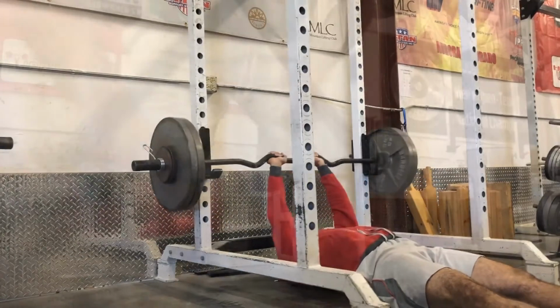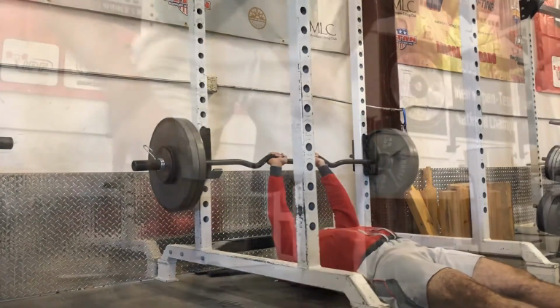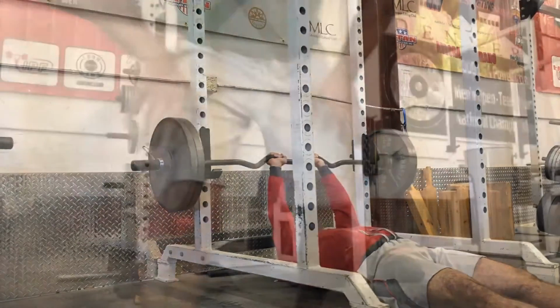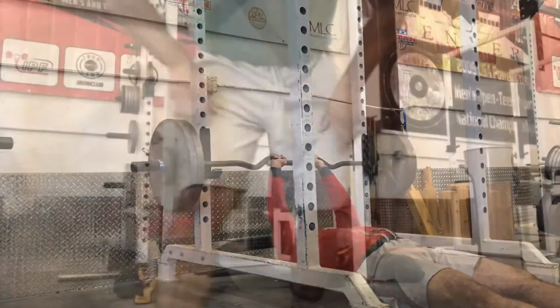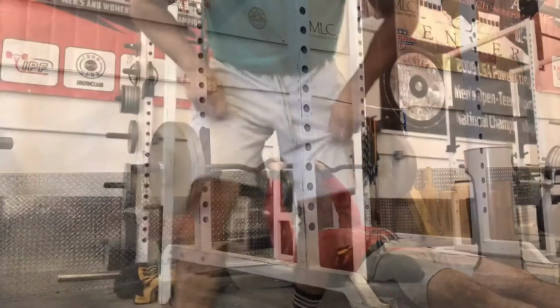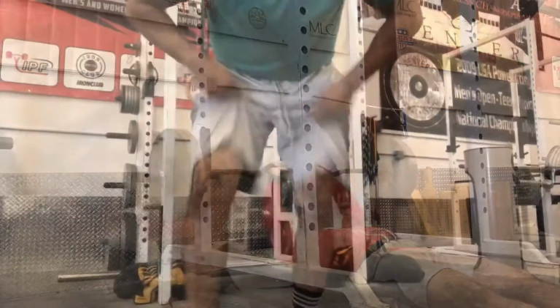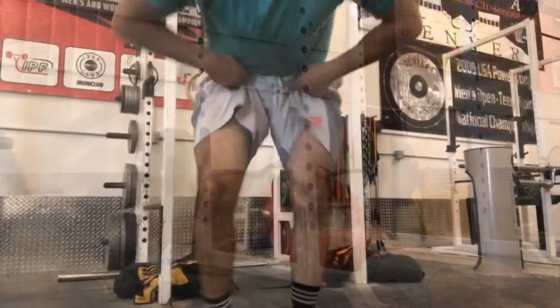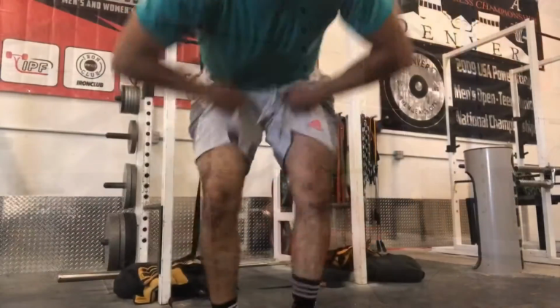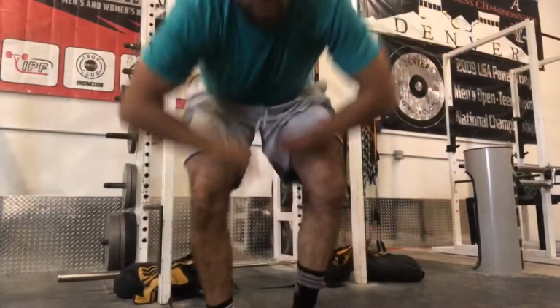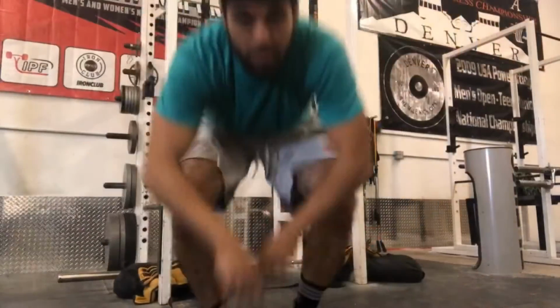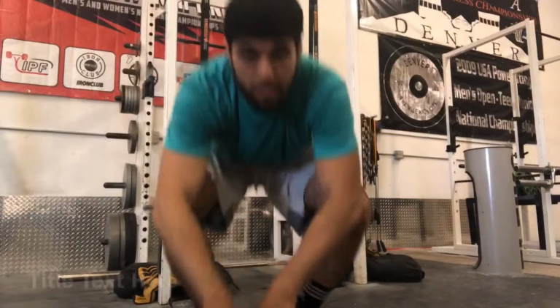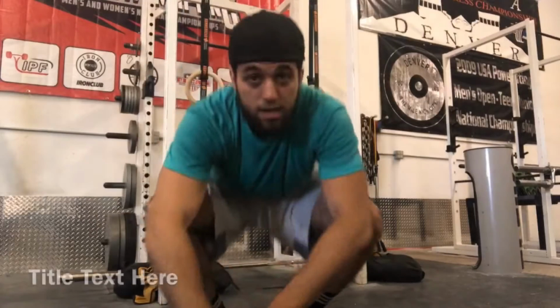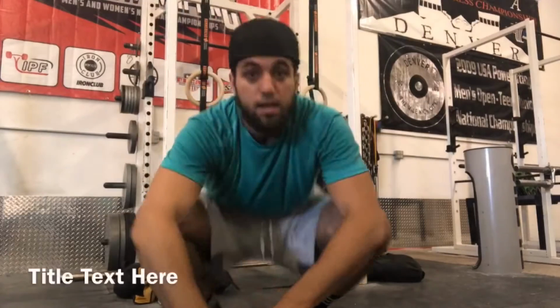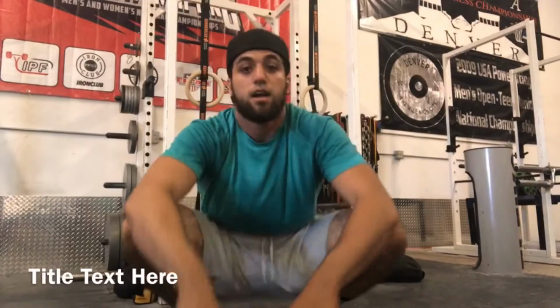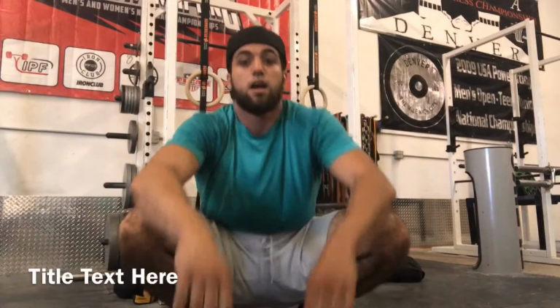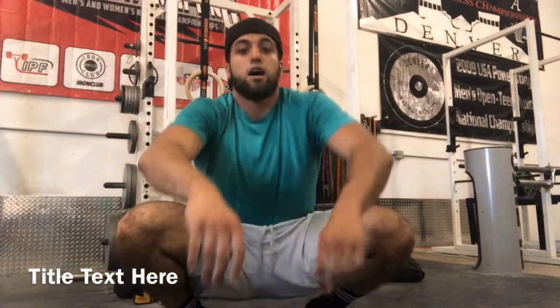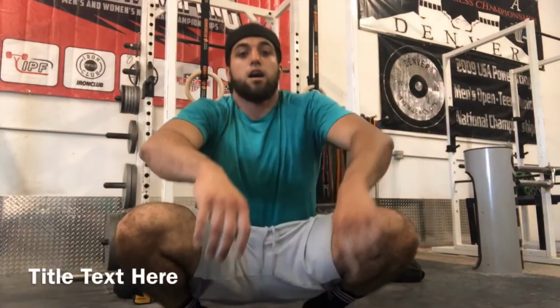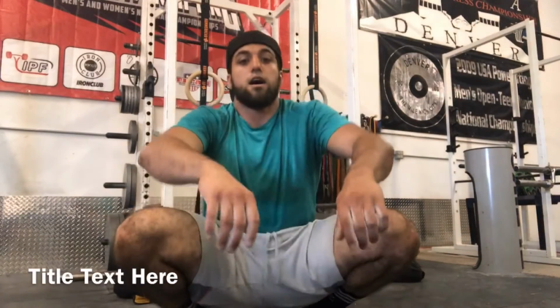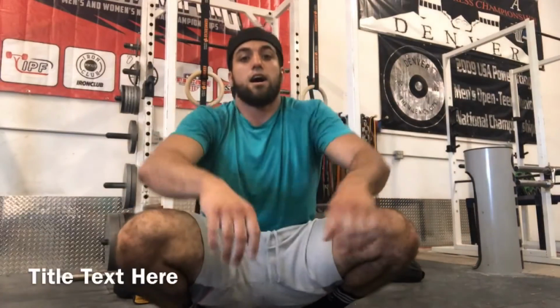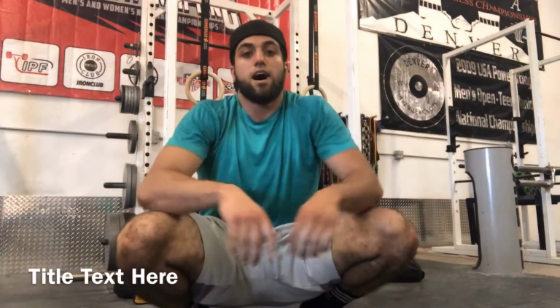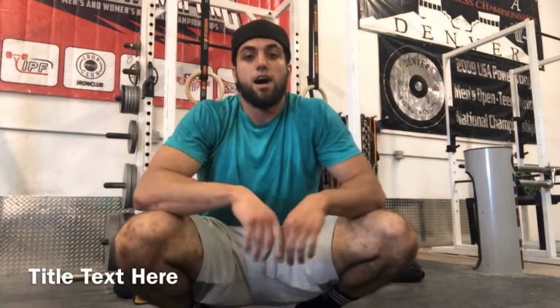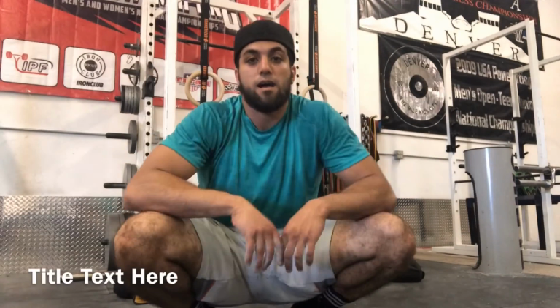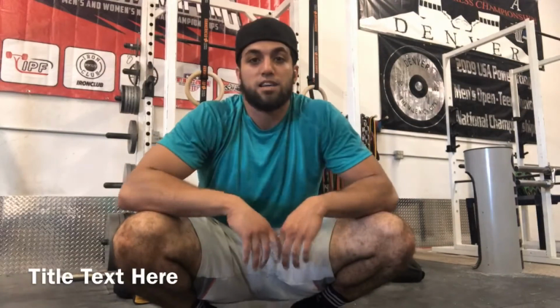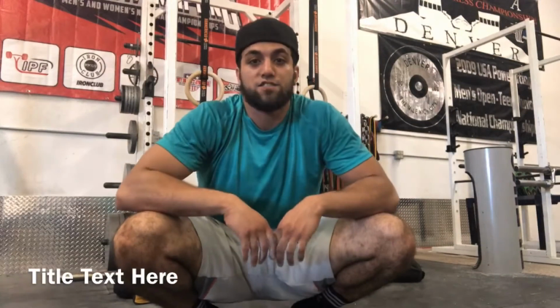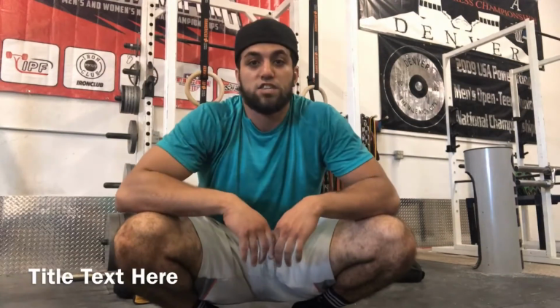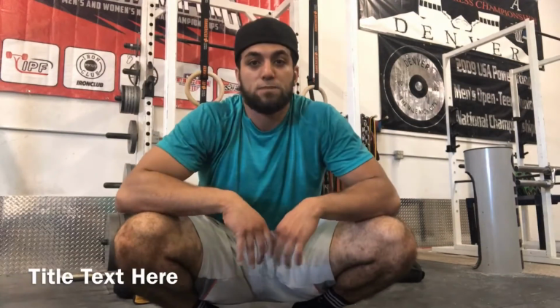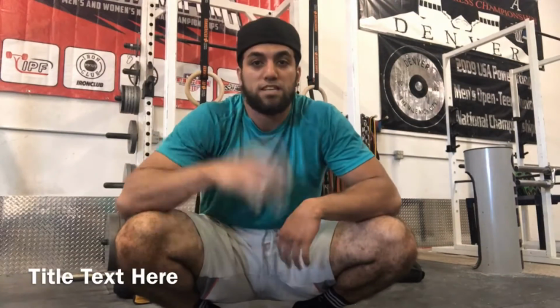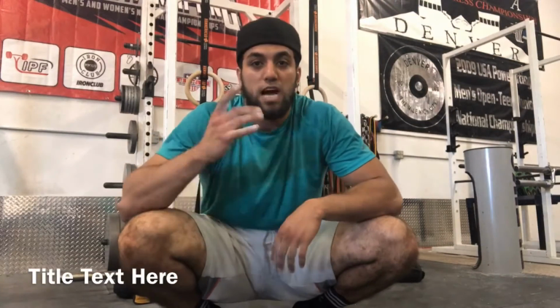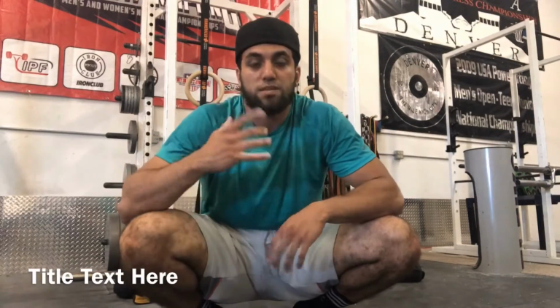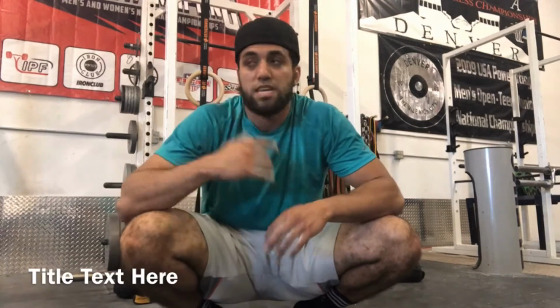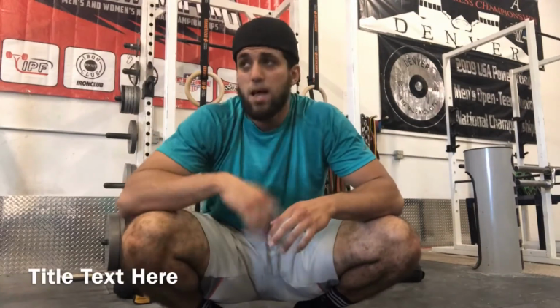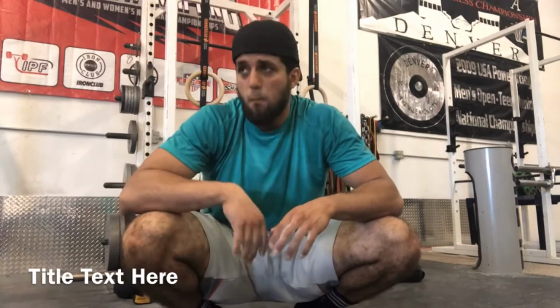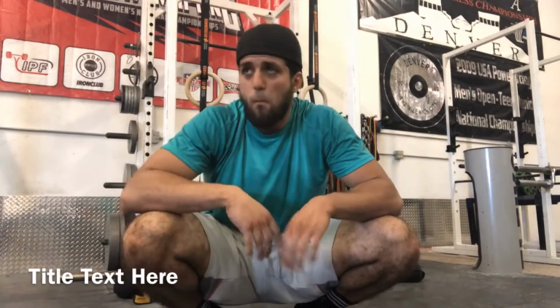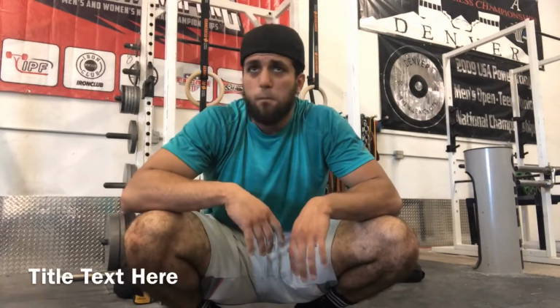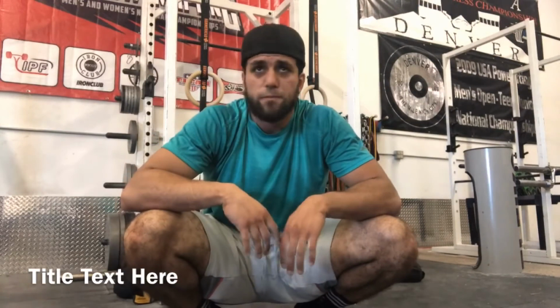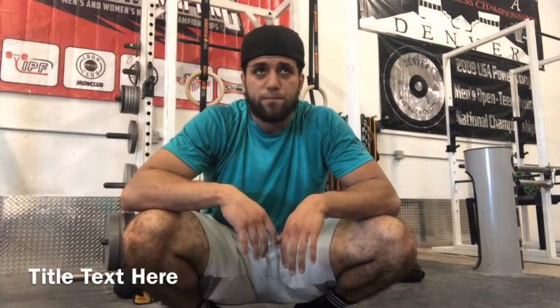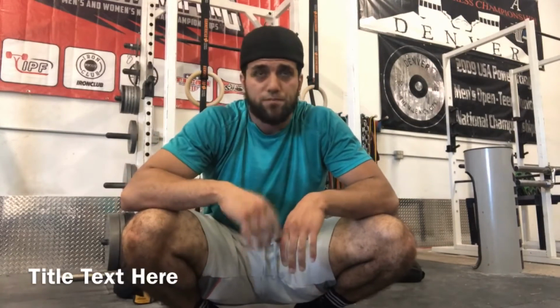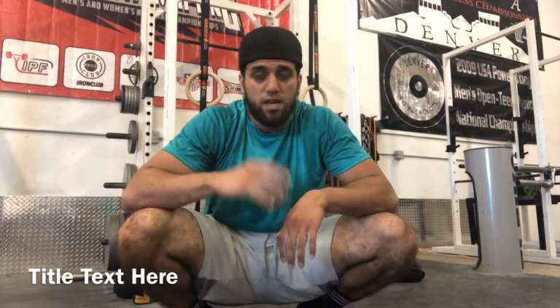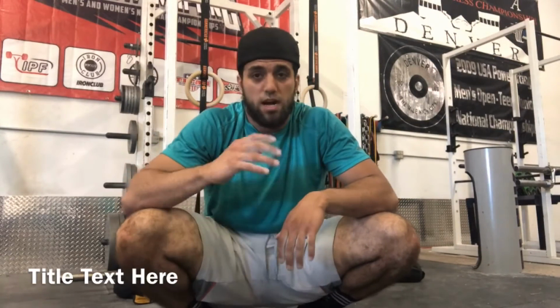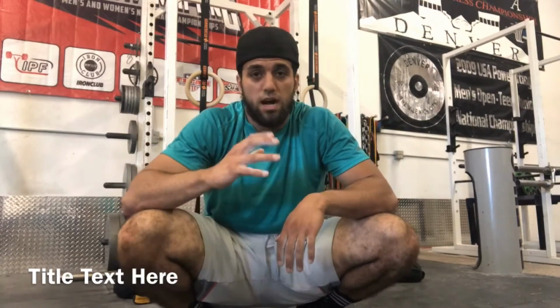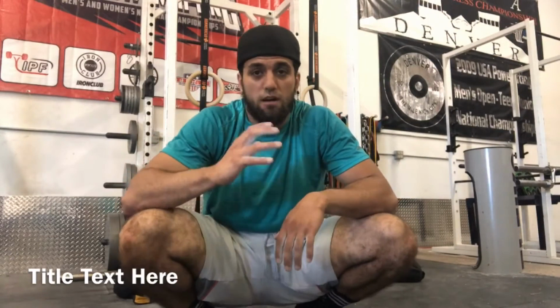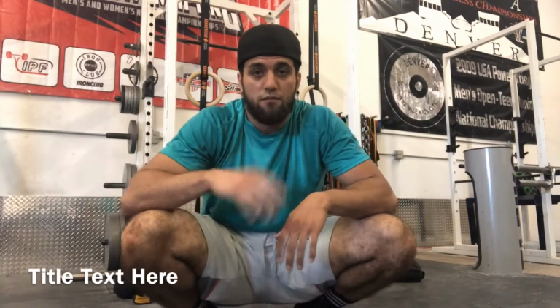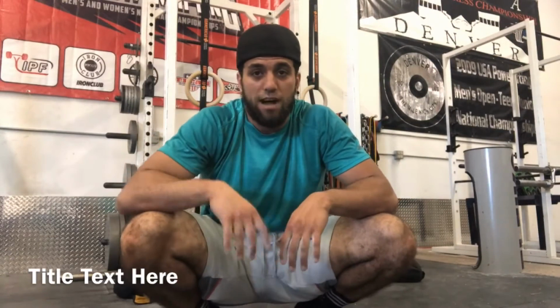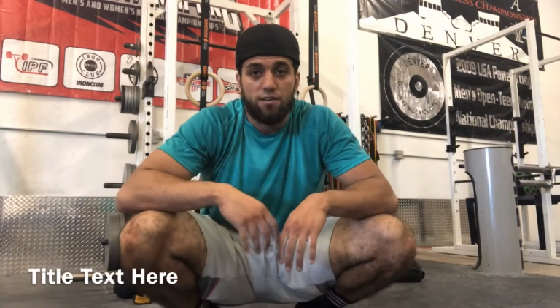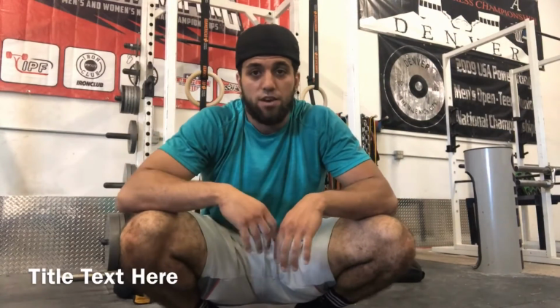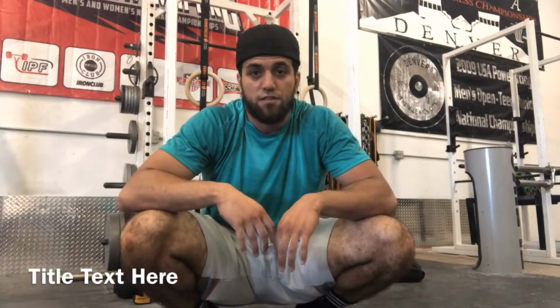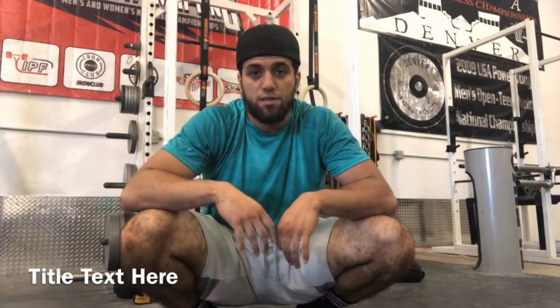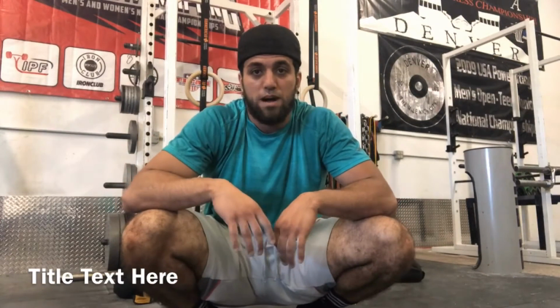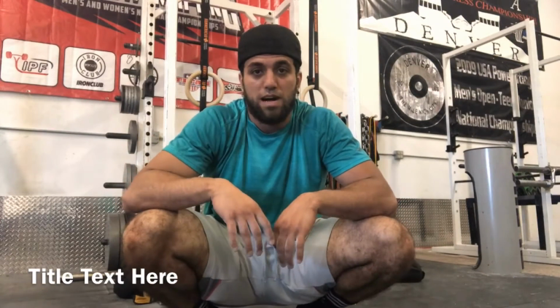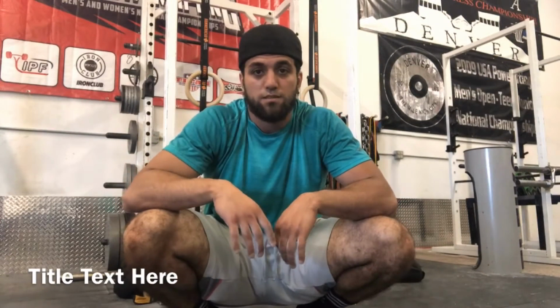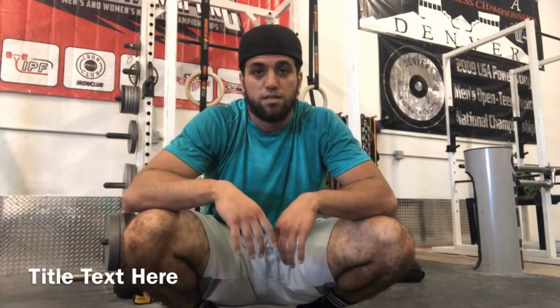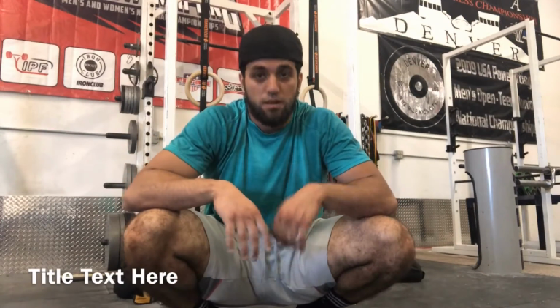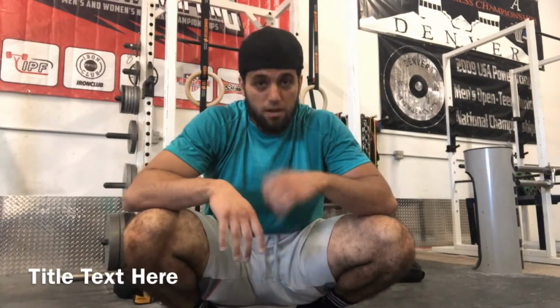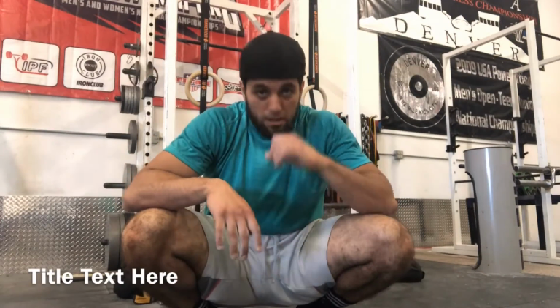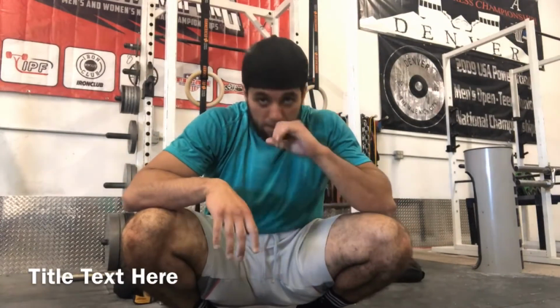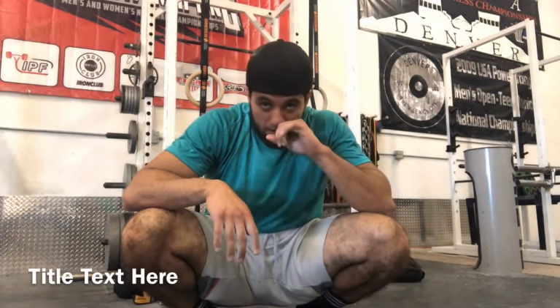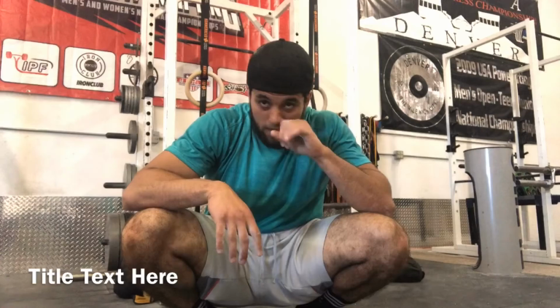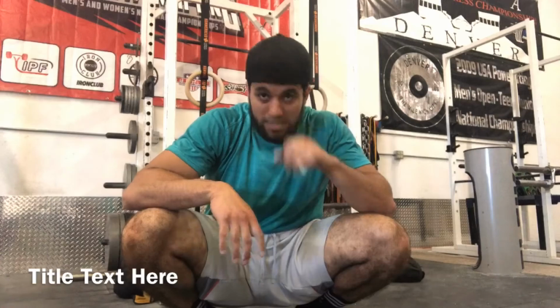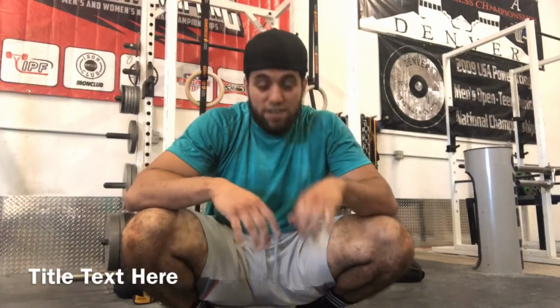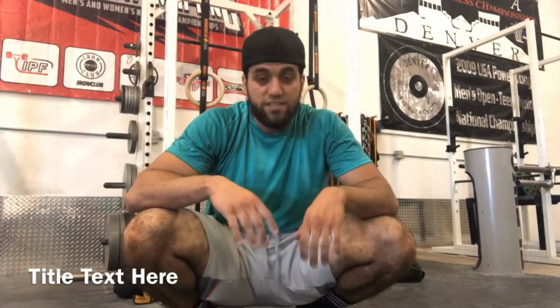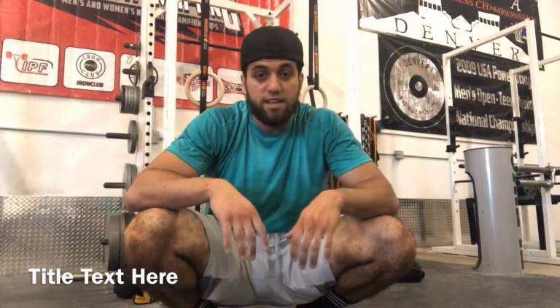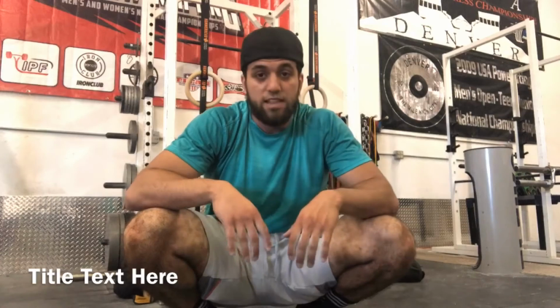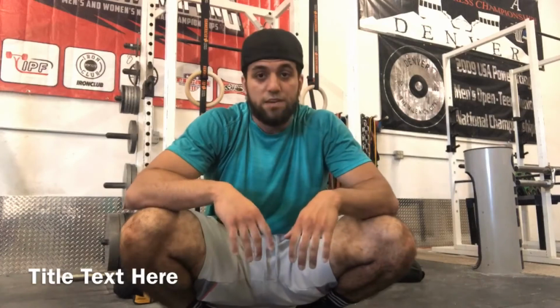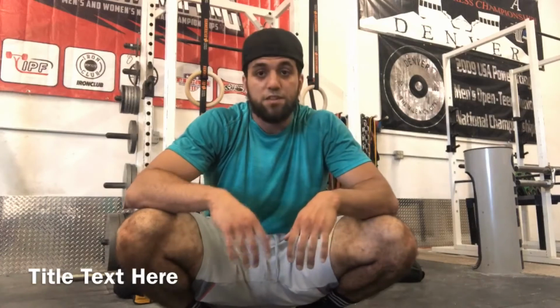Alright guys, I just finished my top set — 550 pounds, depth to deadlift.